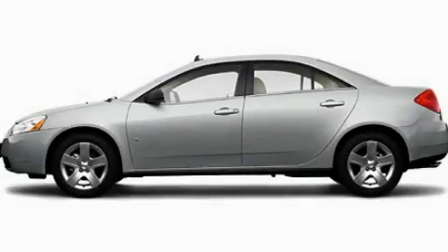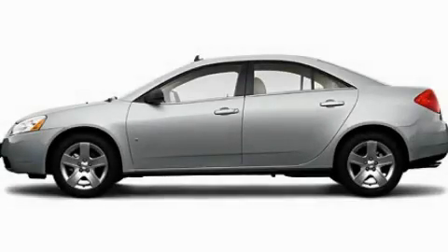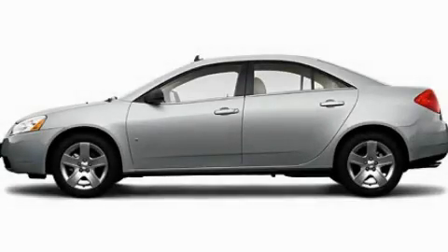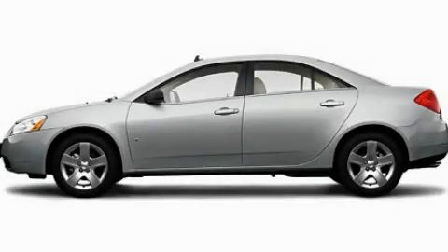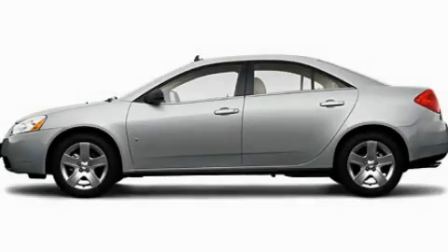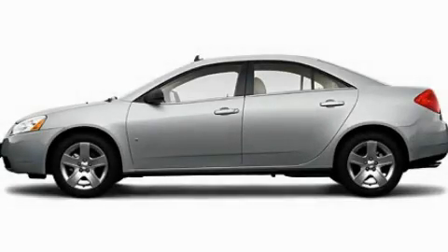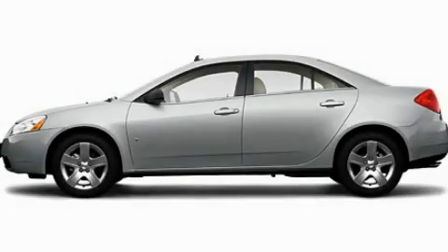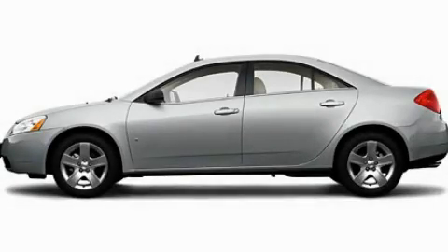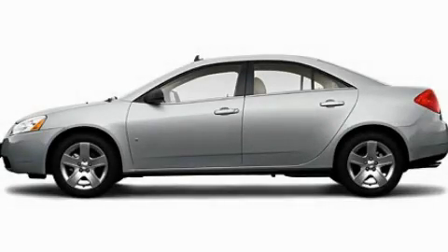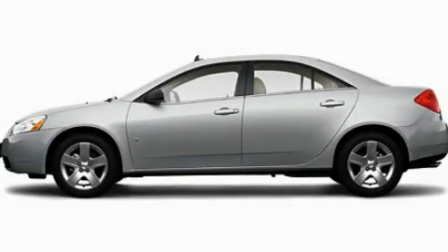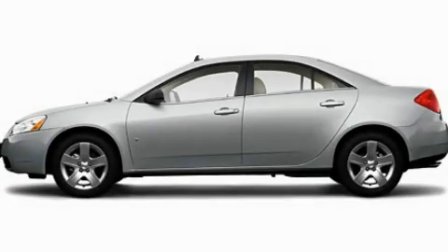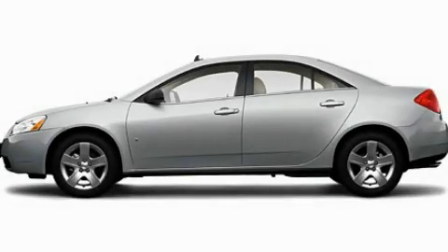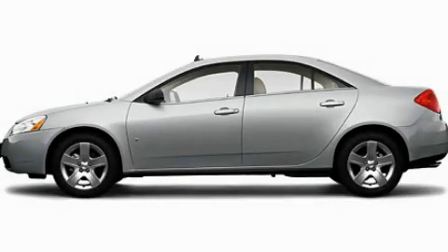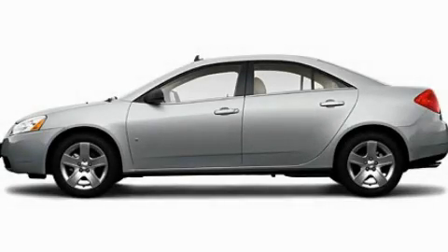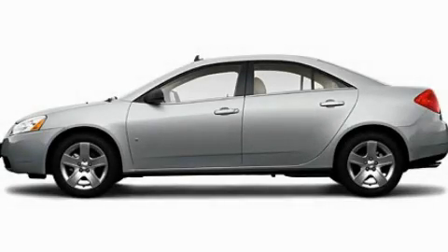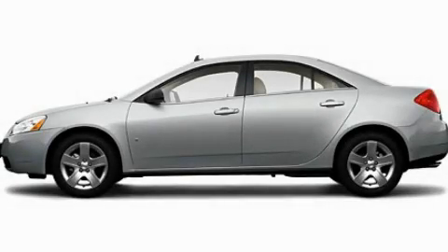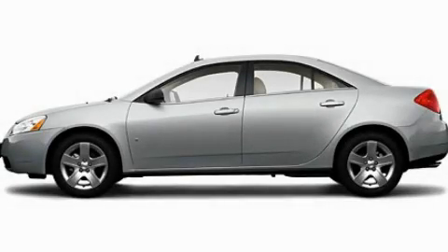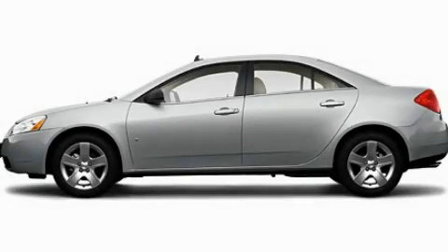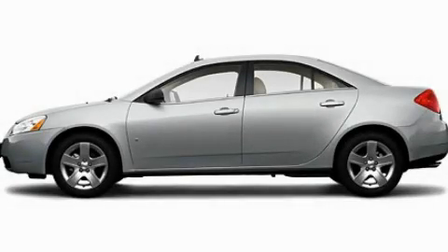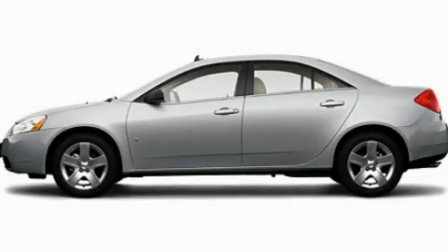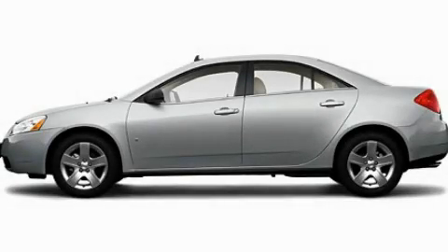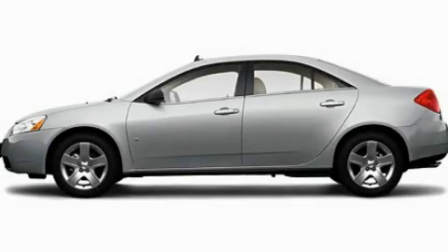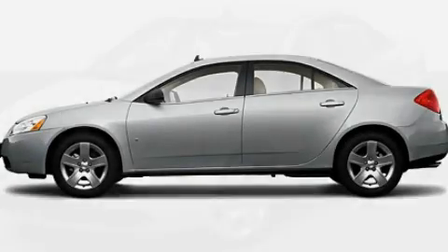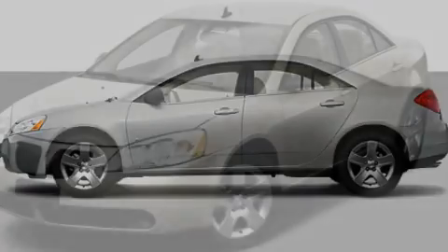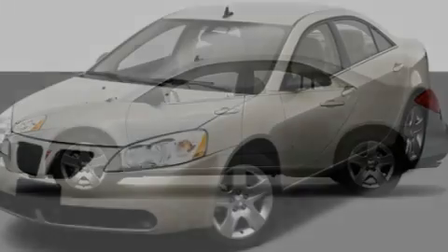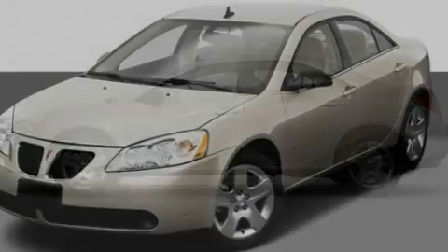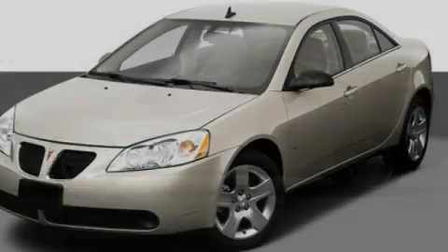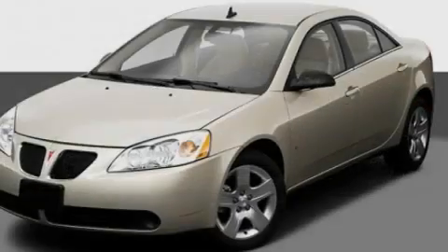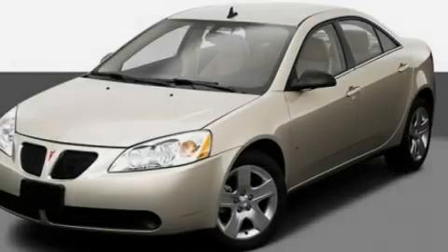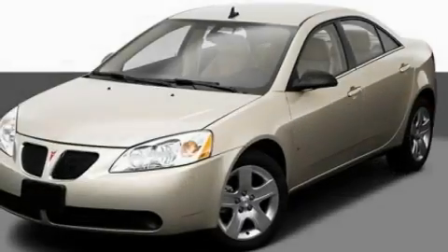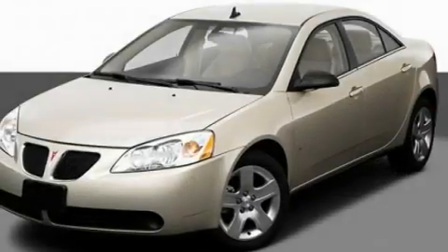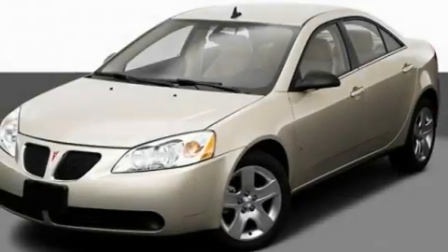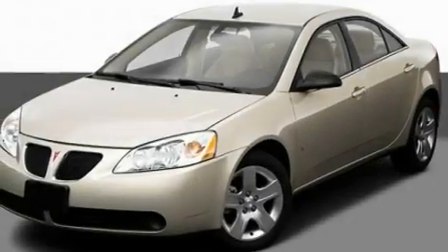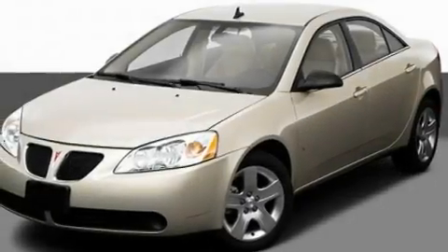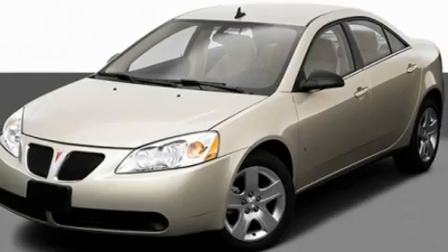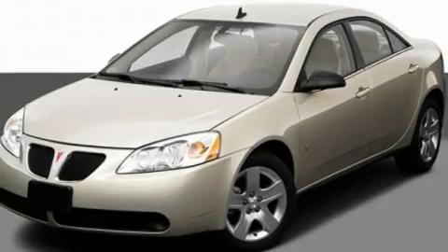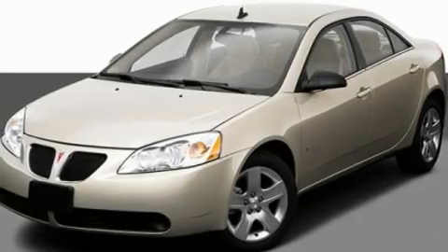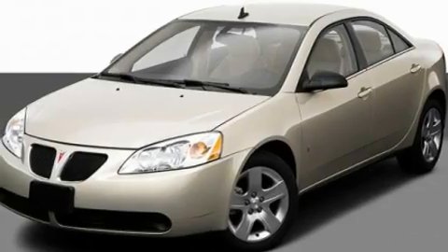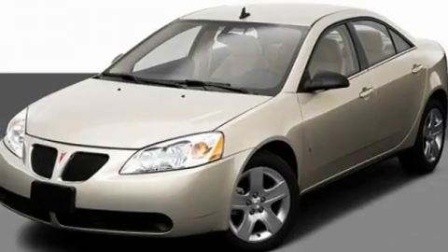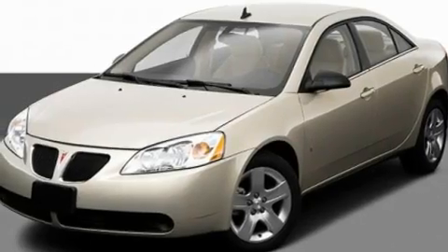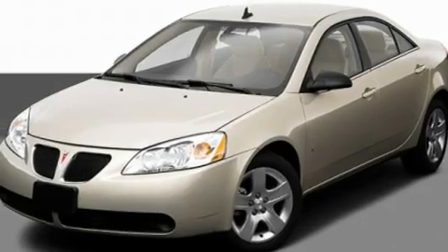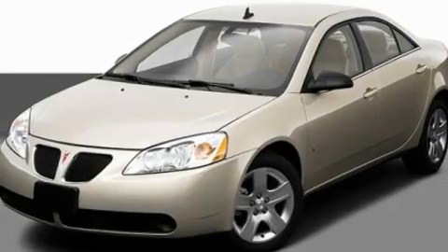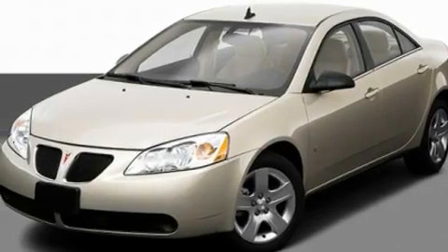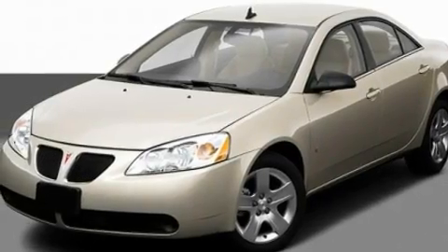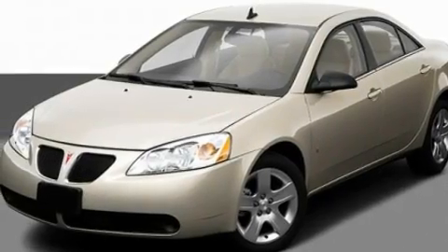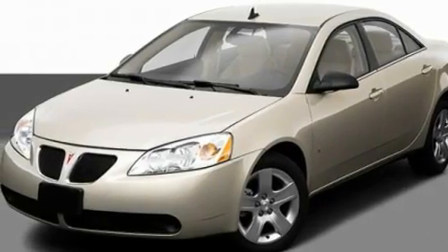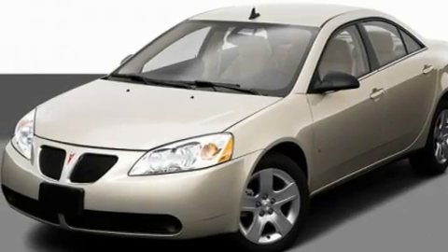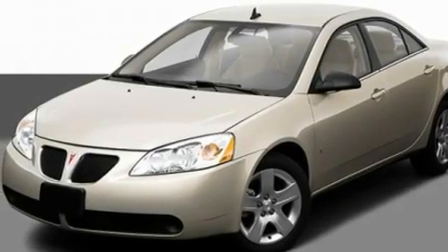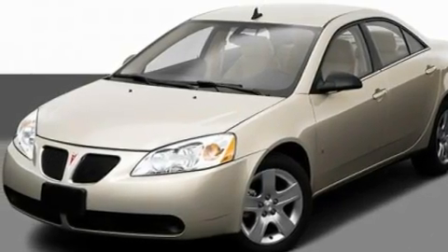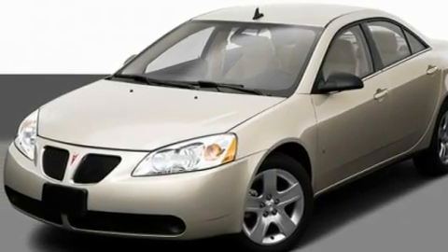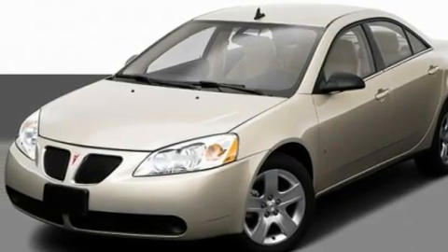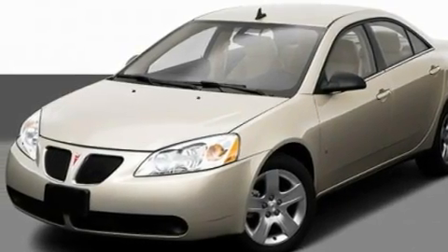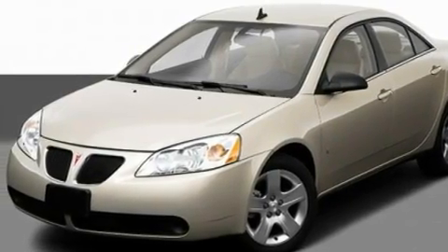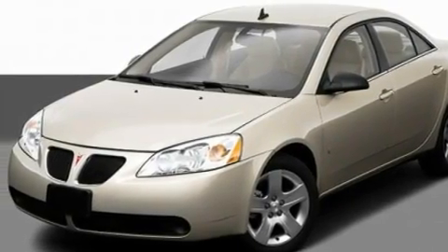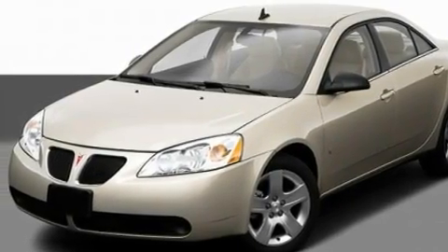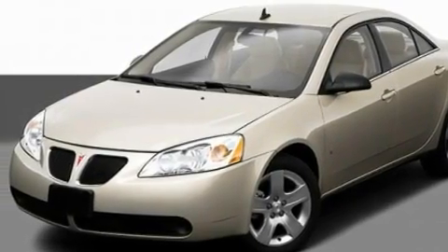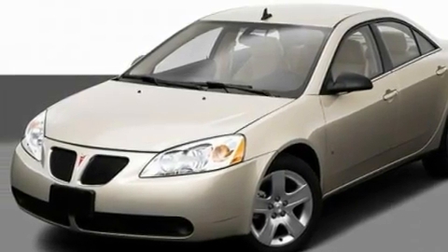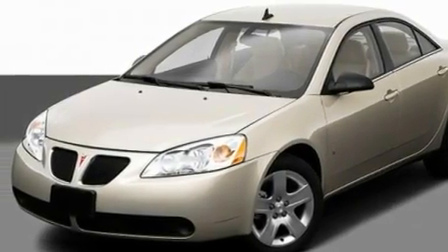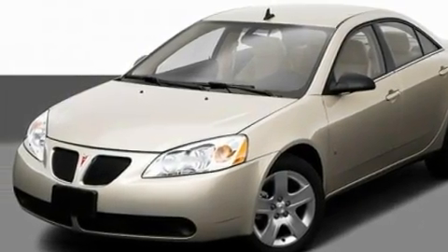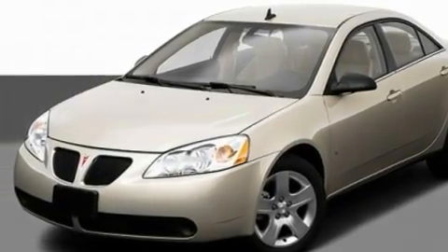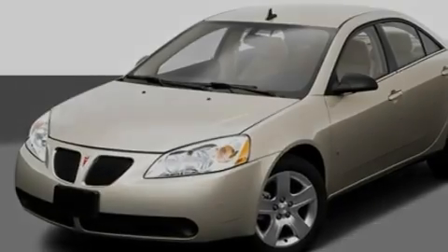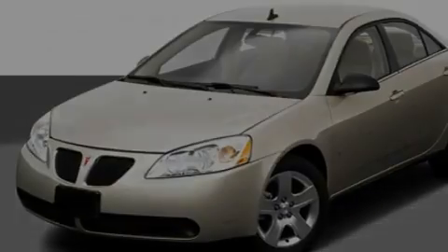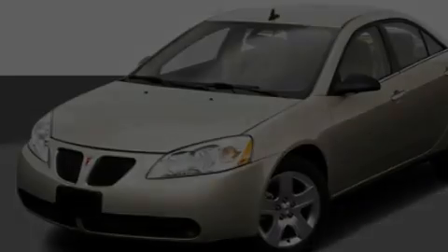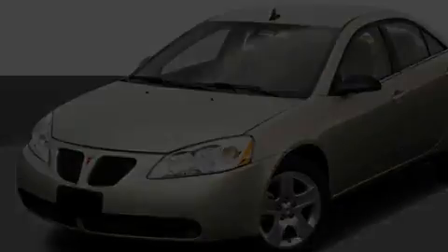This is a 2010 Pontiac G6. It has a 3.5-liter six-cylinder engine and an automatic transmission.